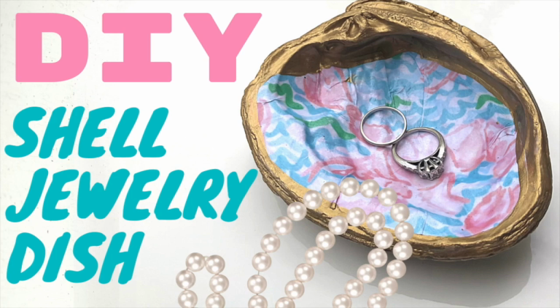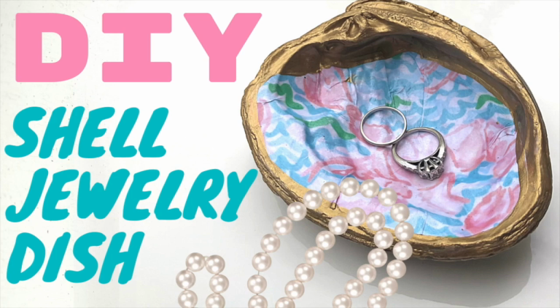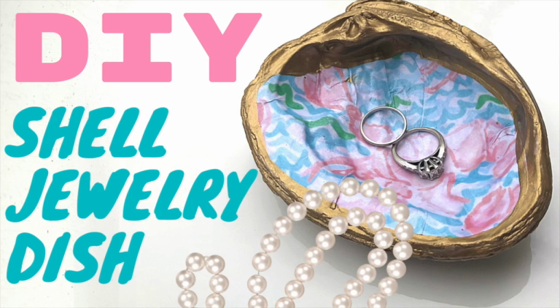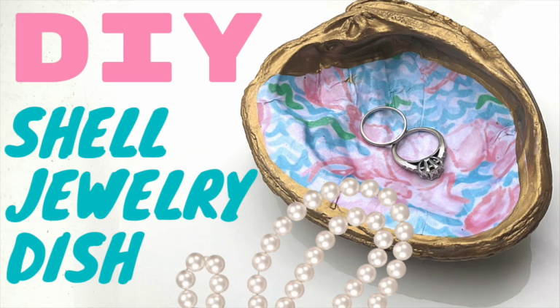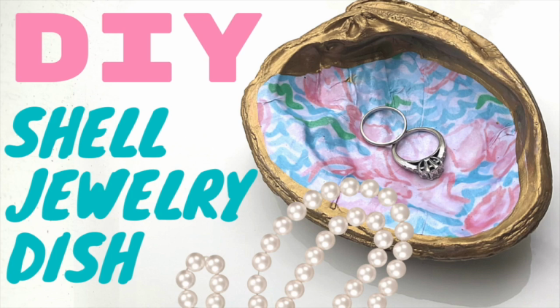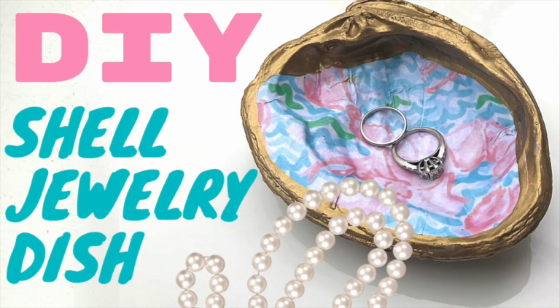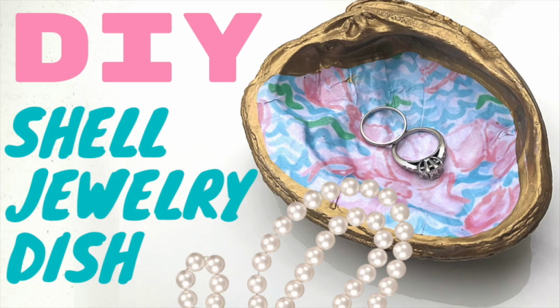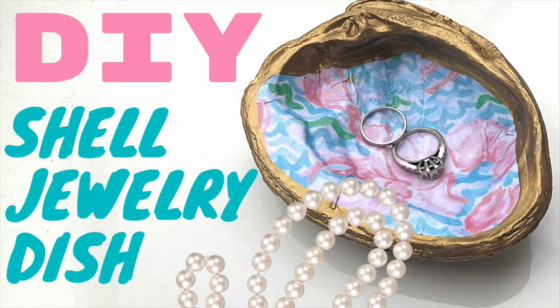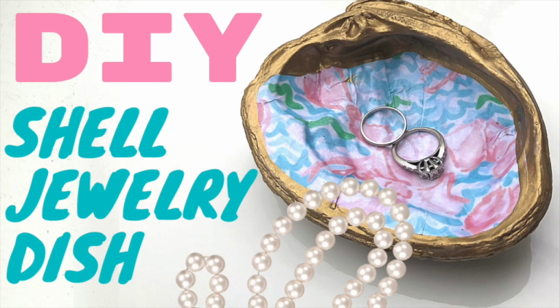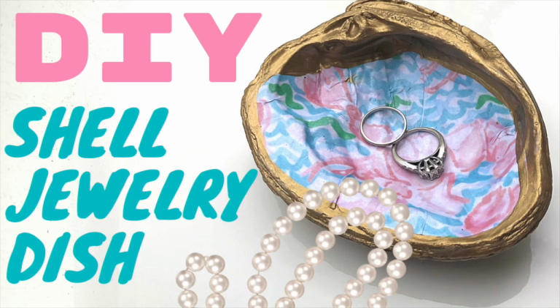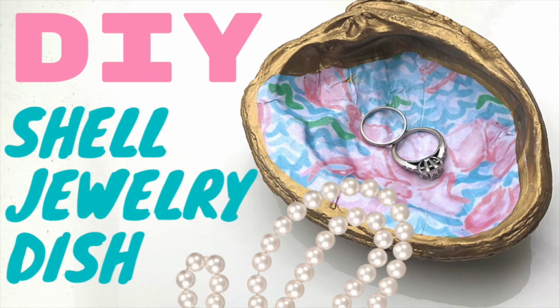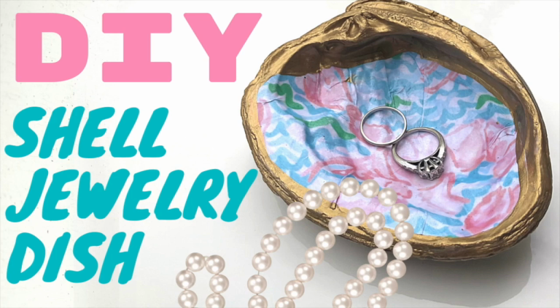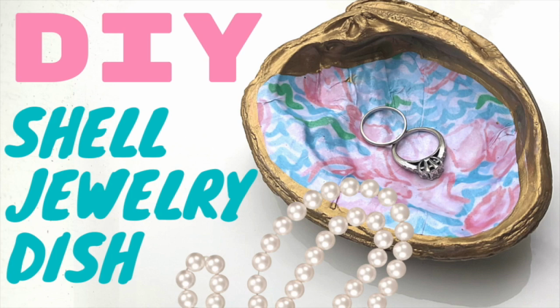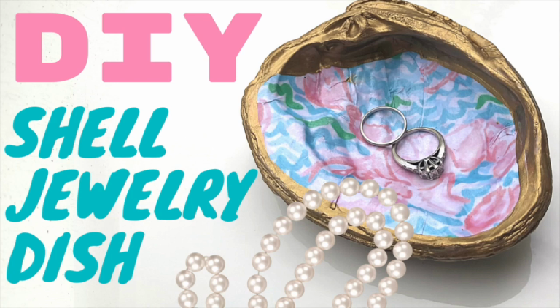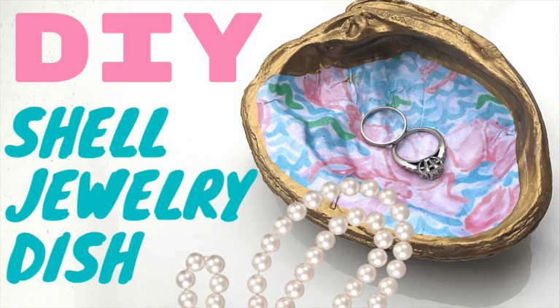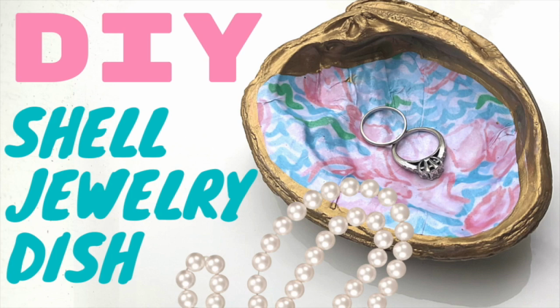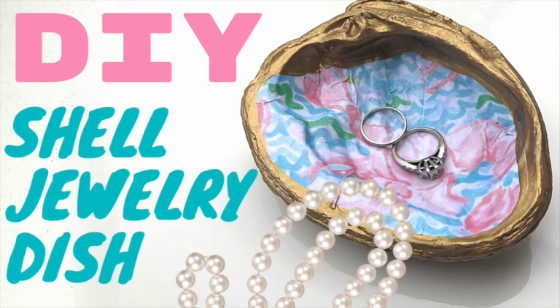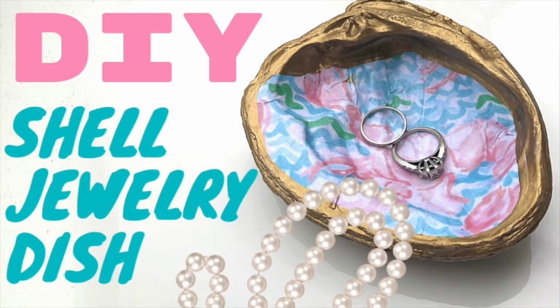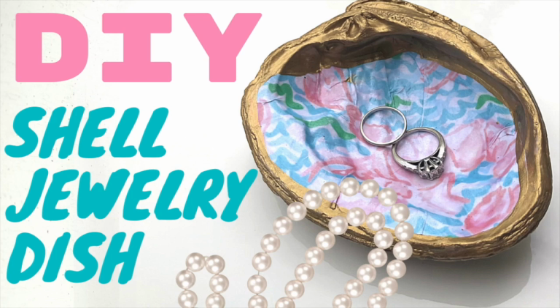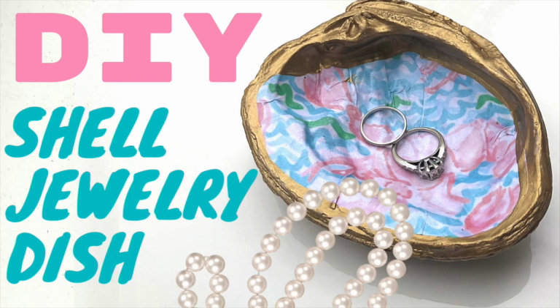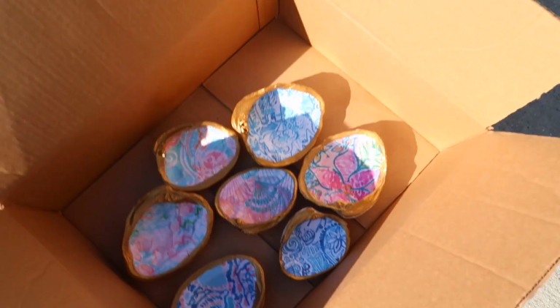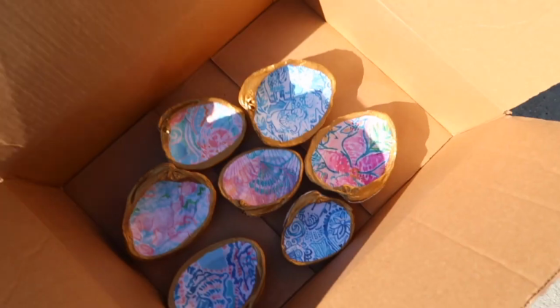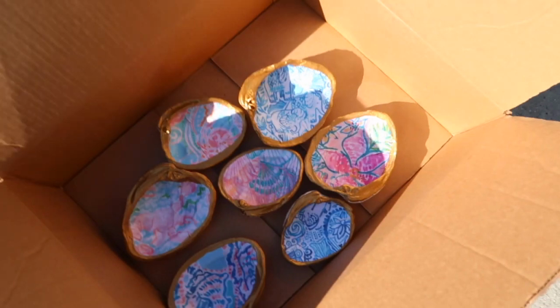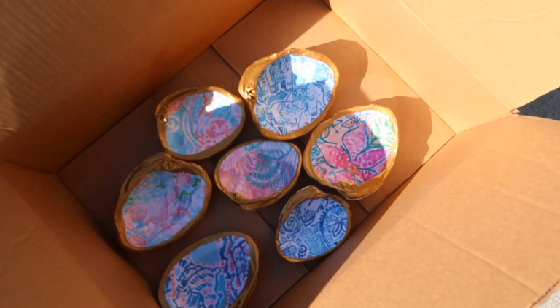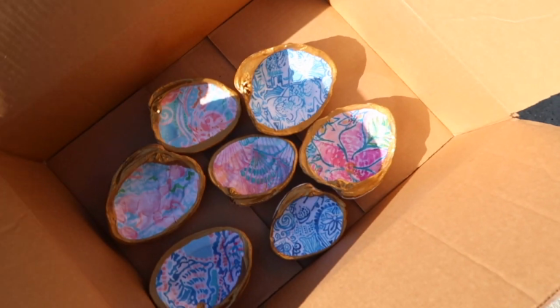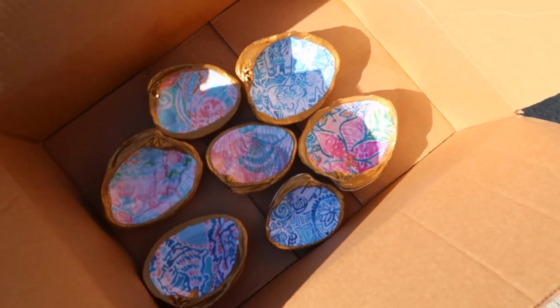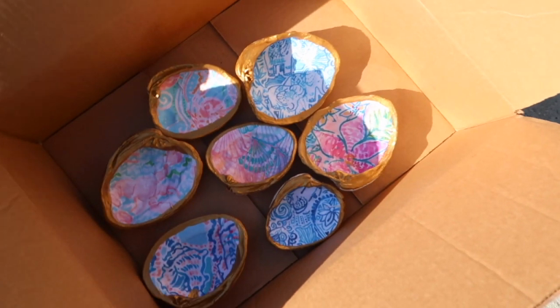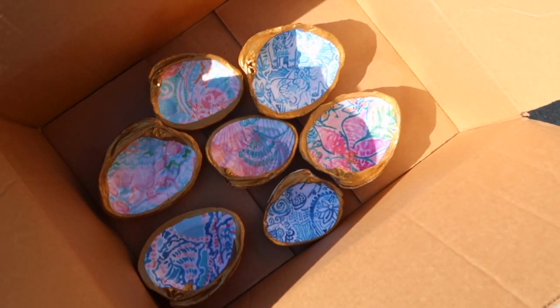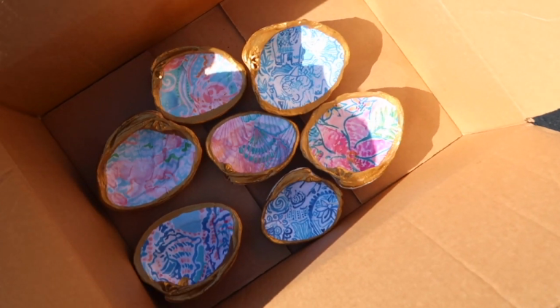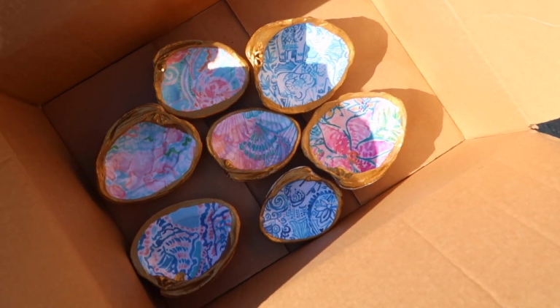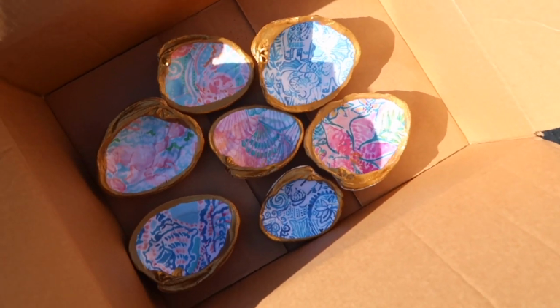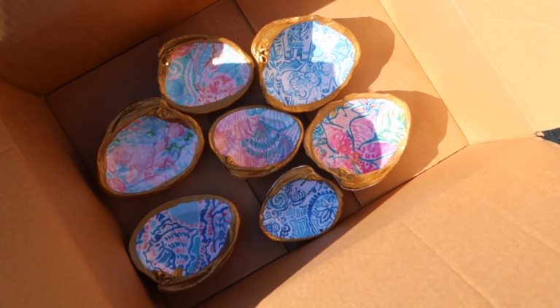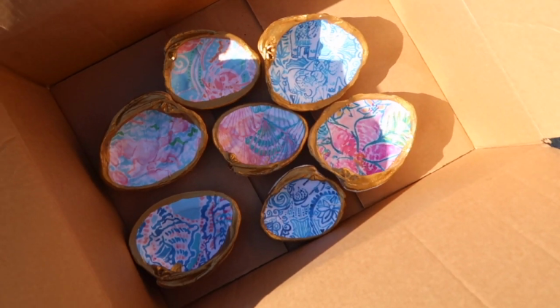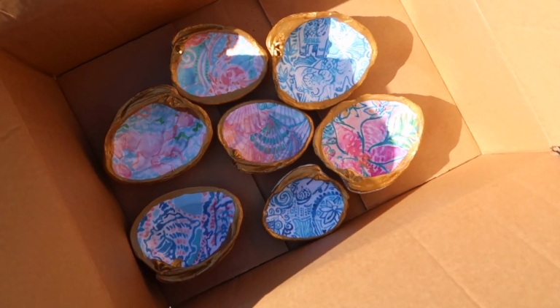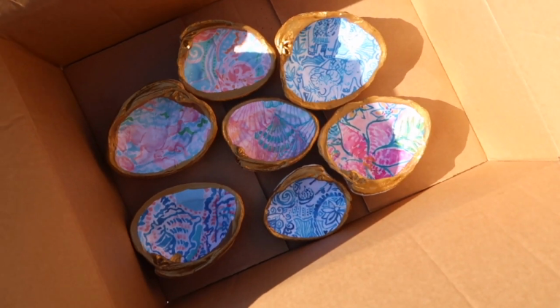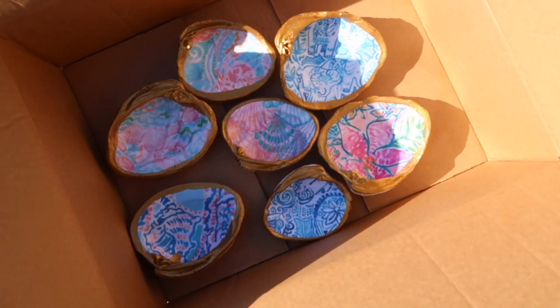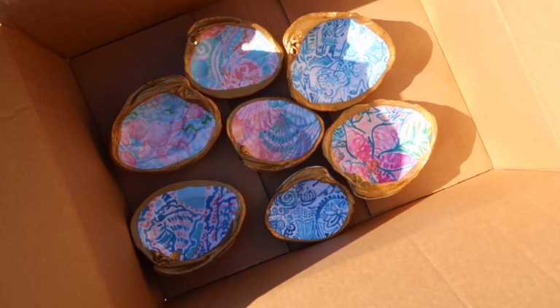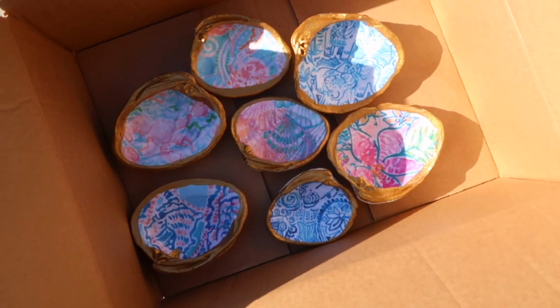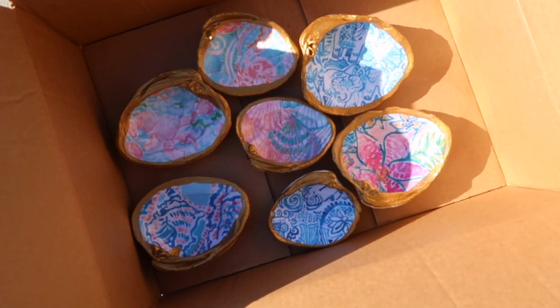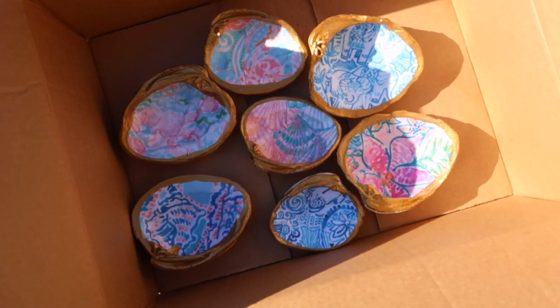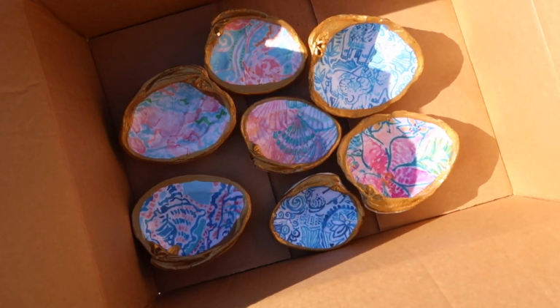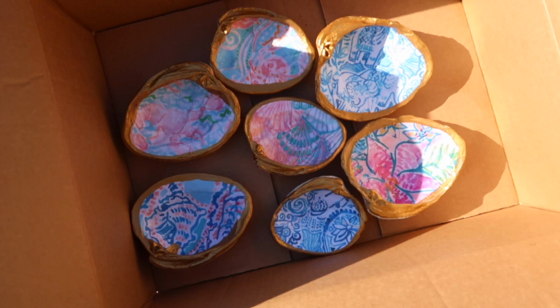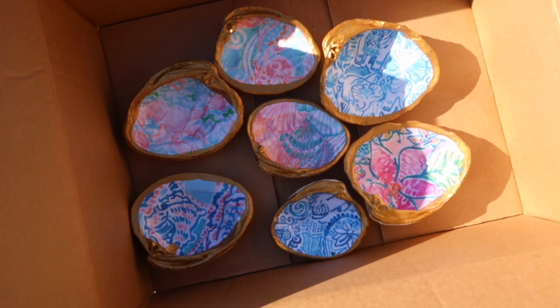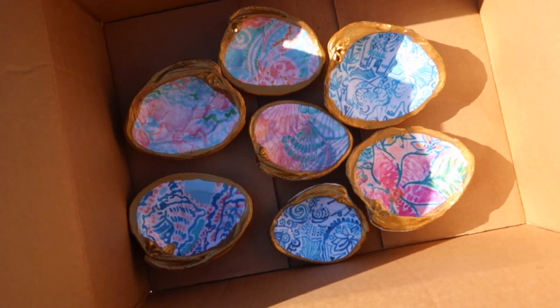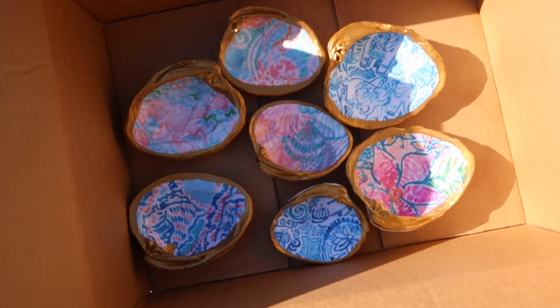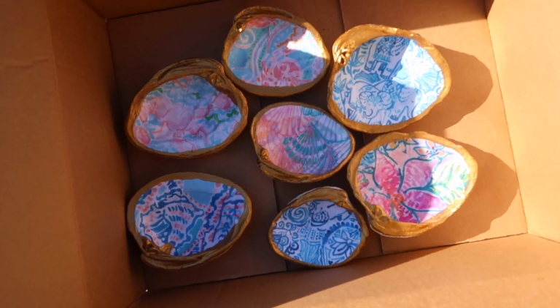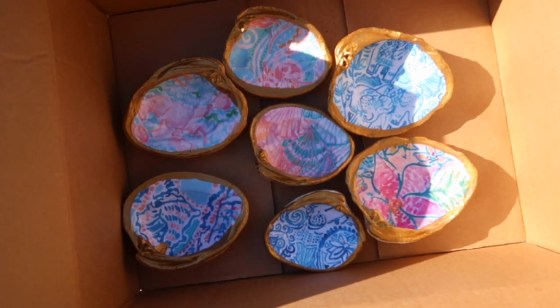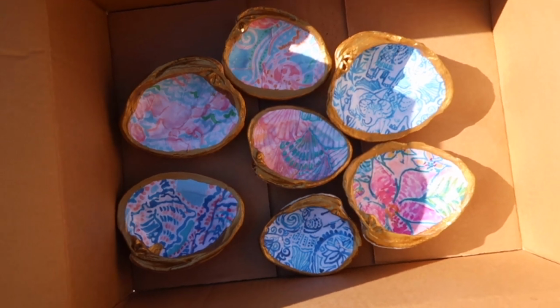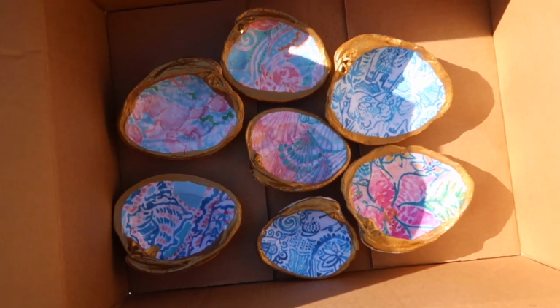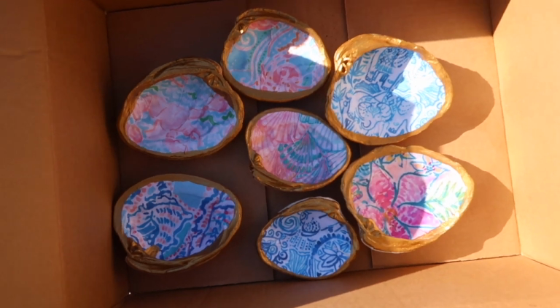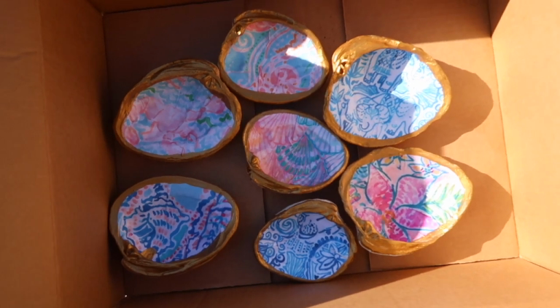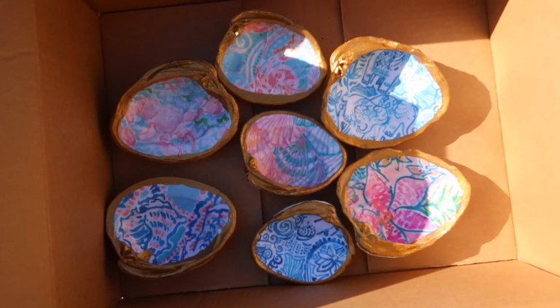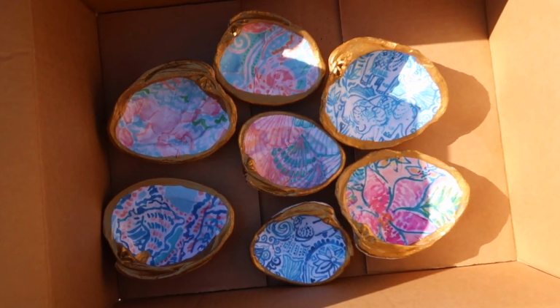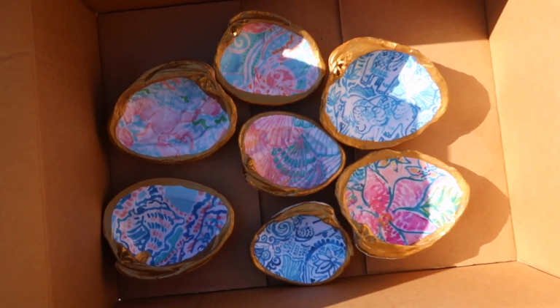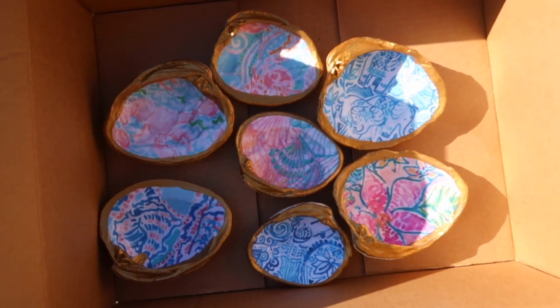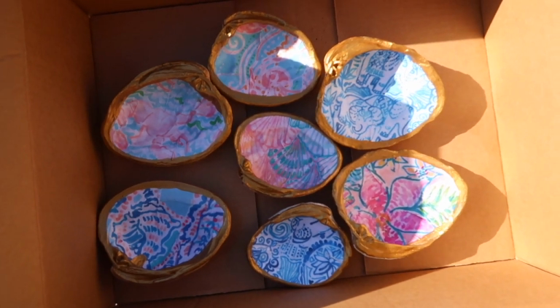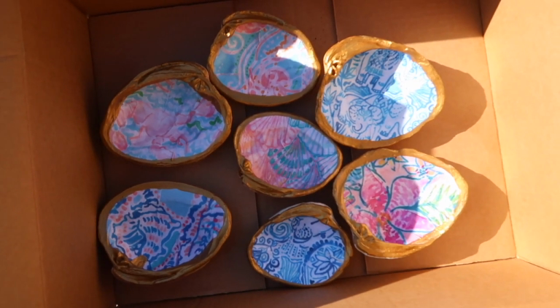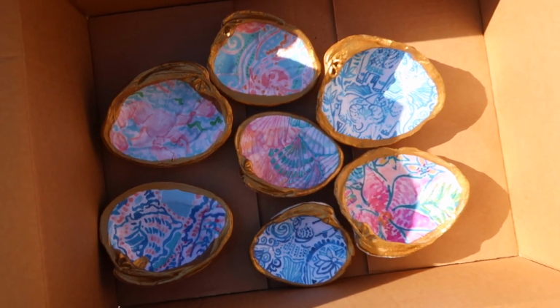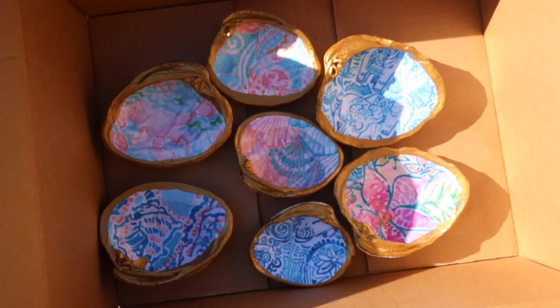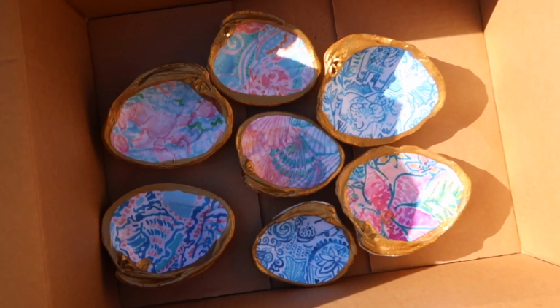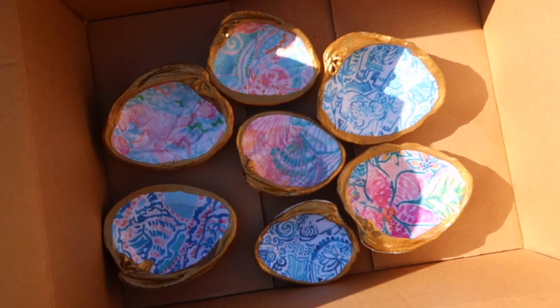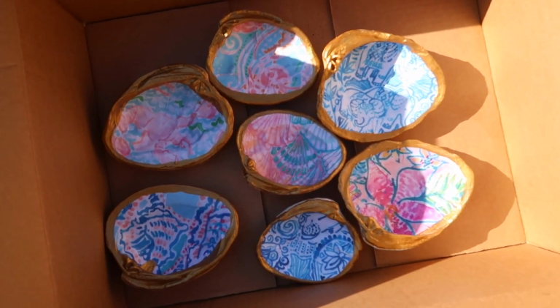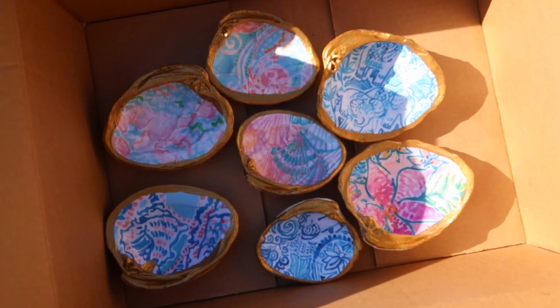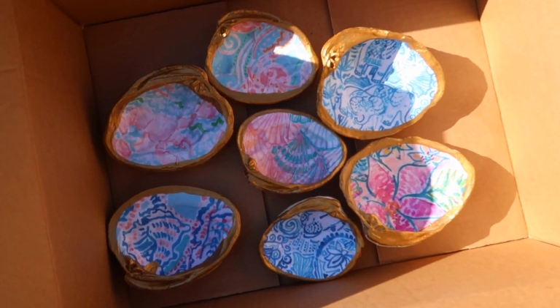Hi everyone and thanks for coming to my channel. Today I am going to show you how to make these decoupaged shell dishes.